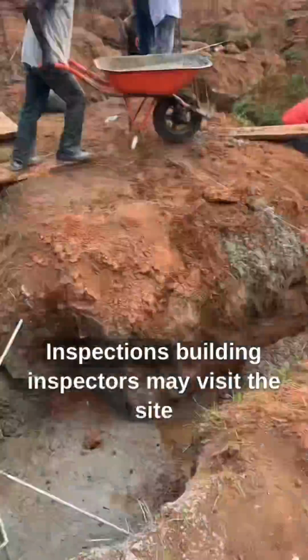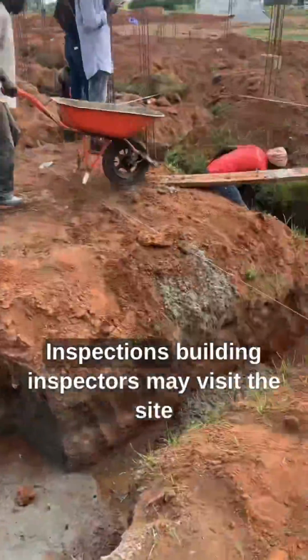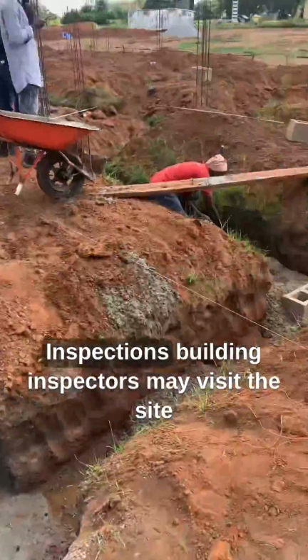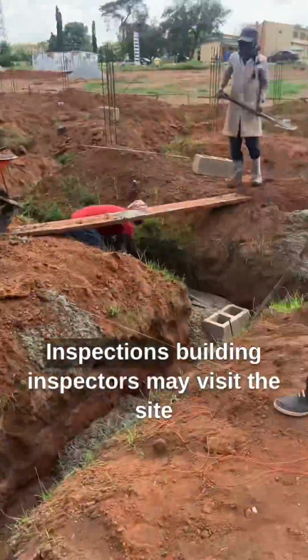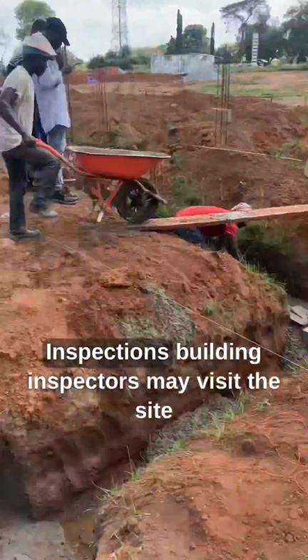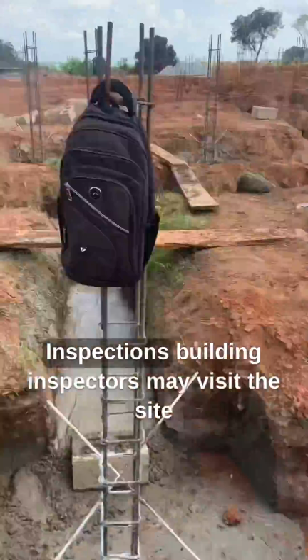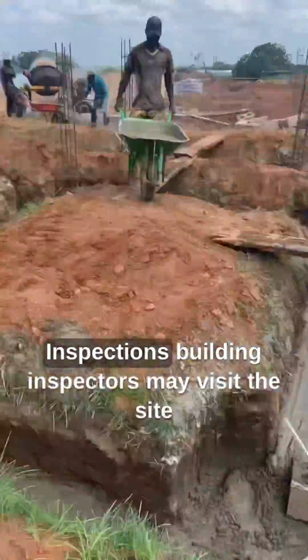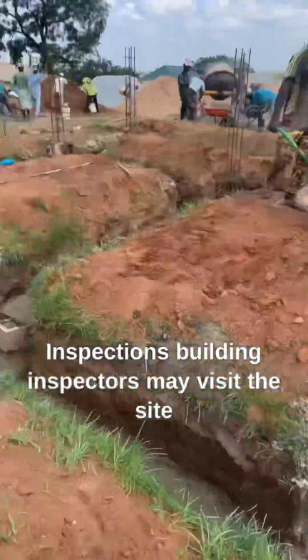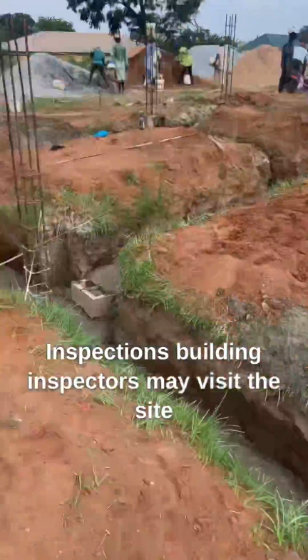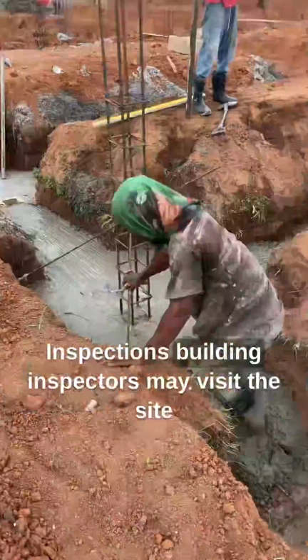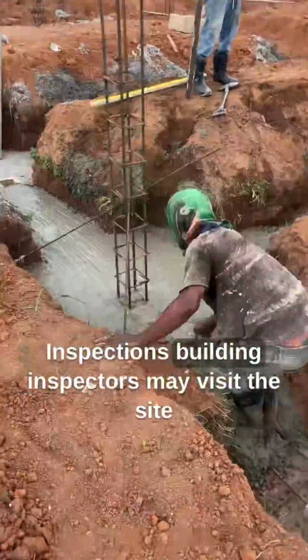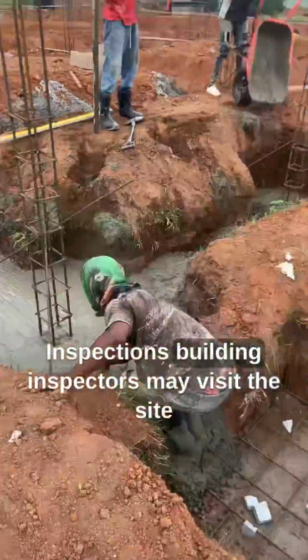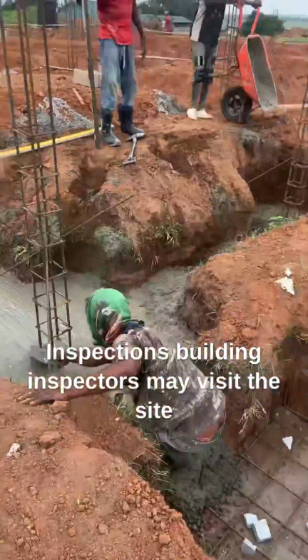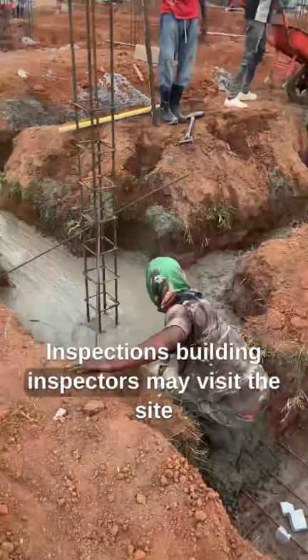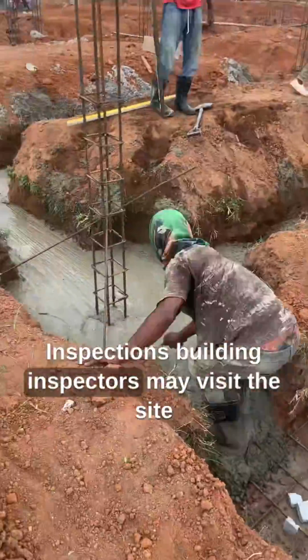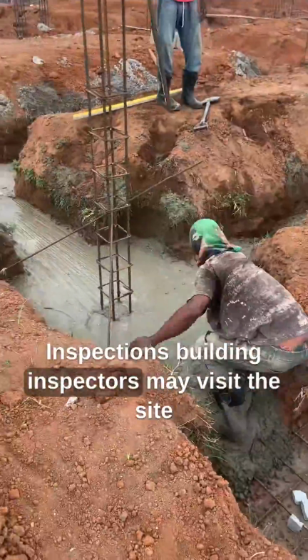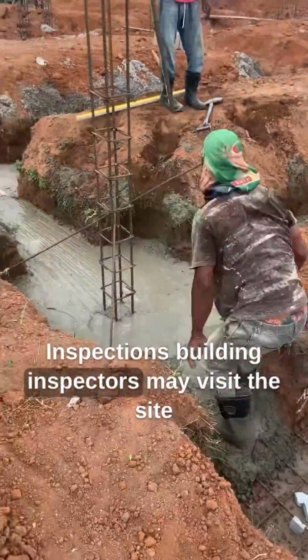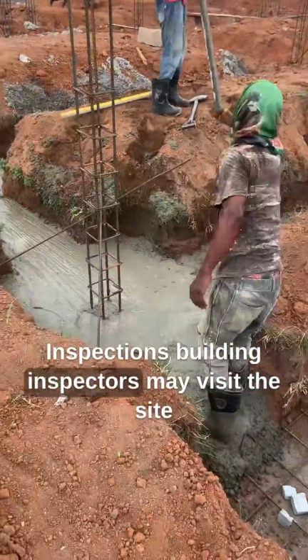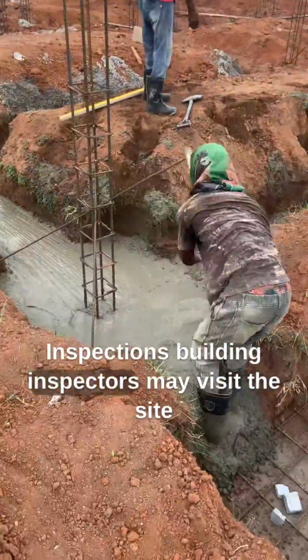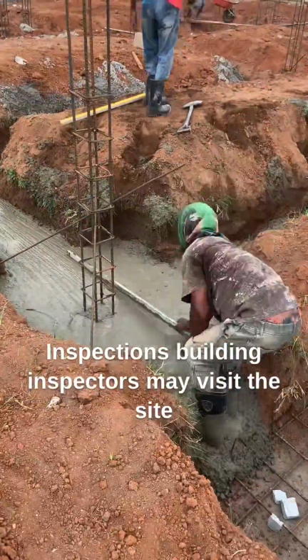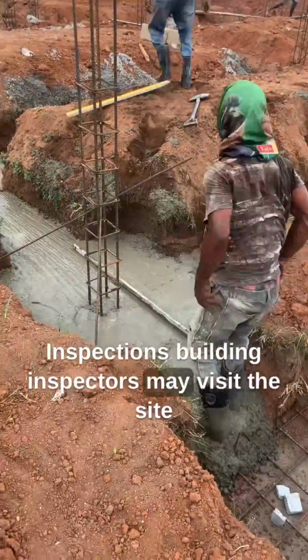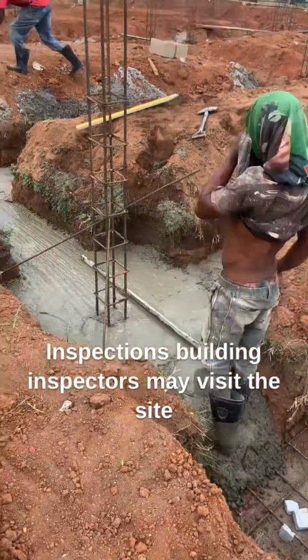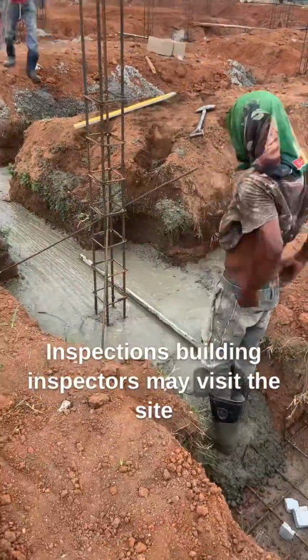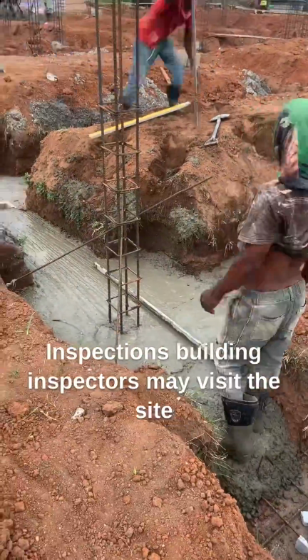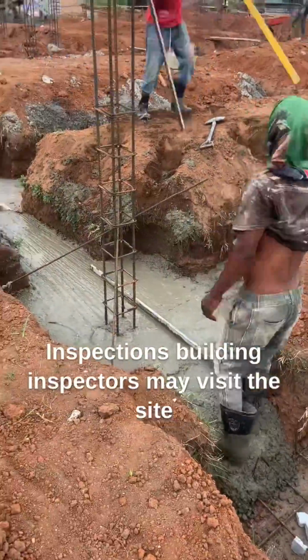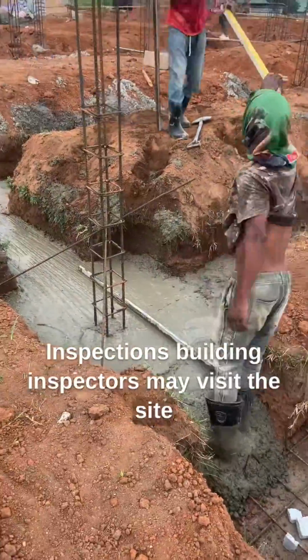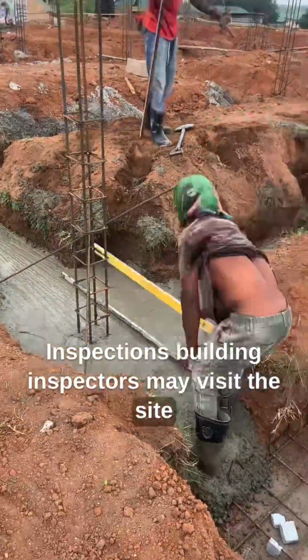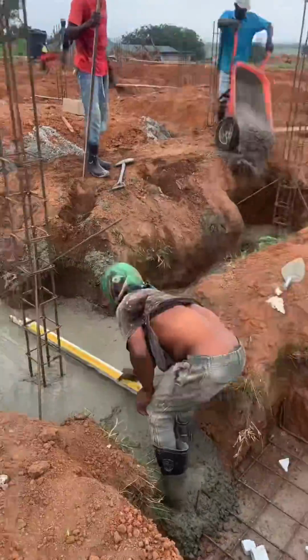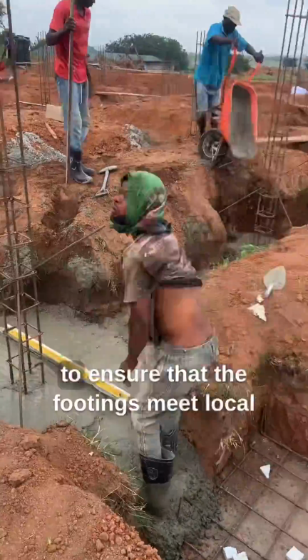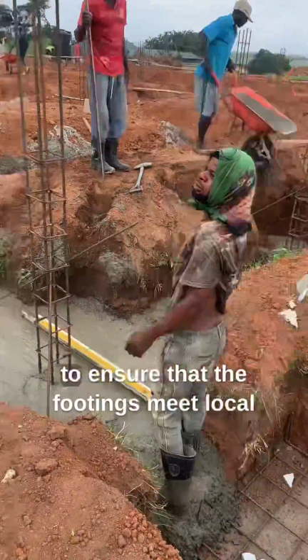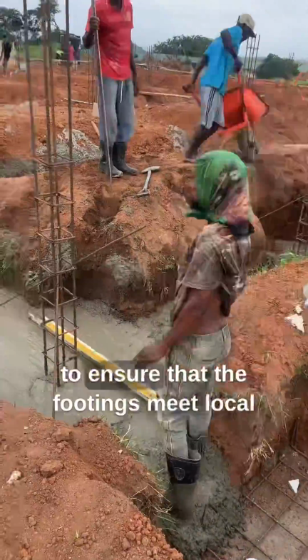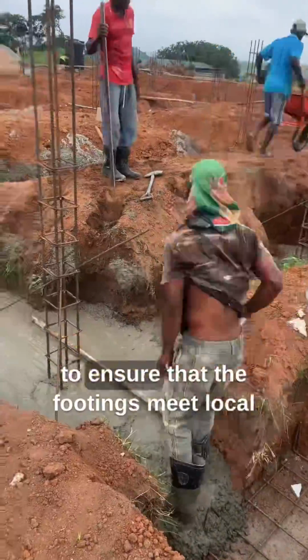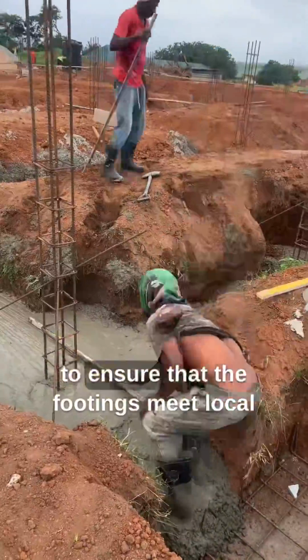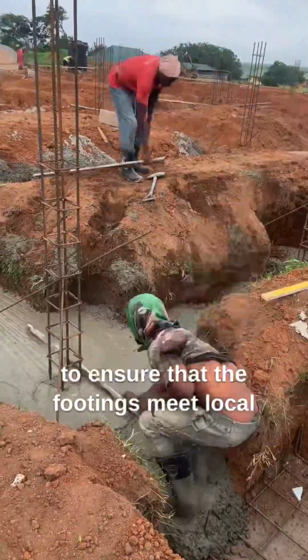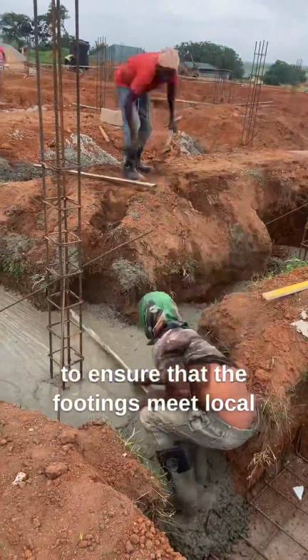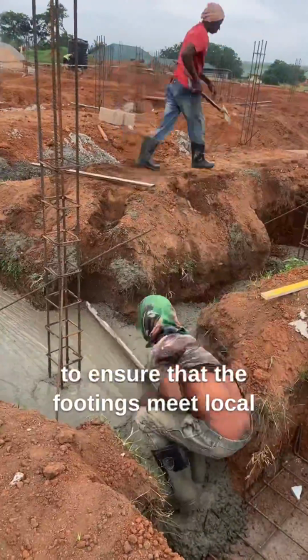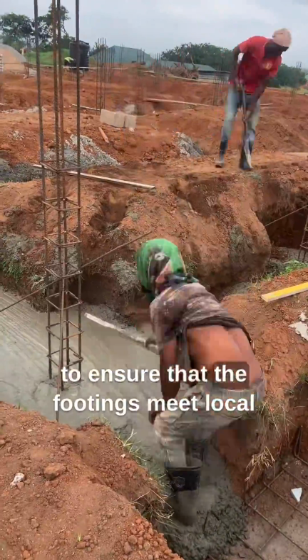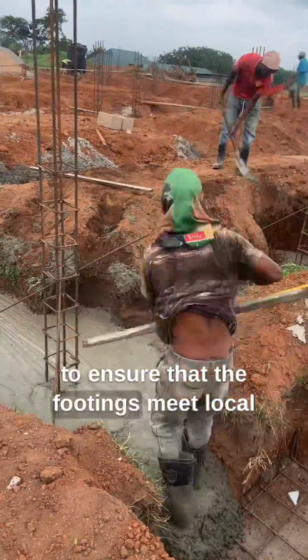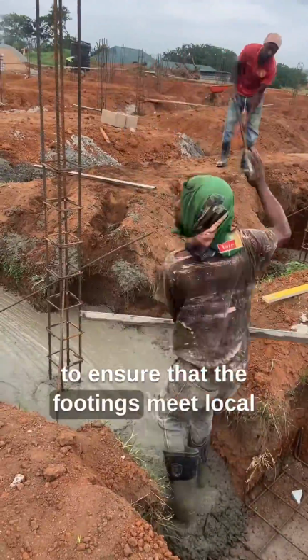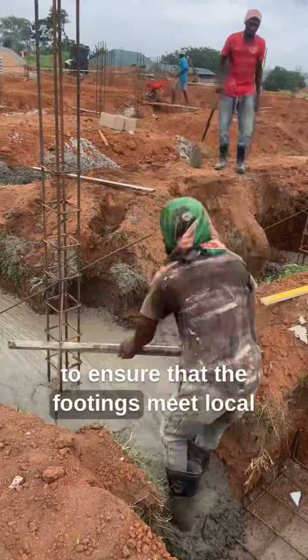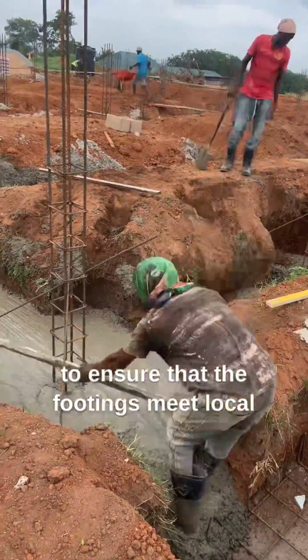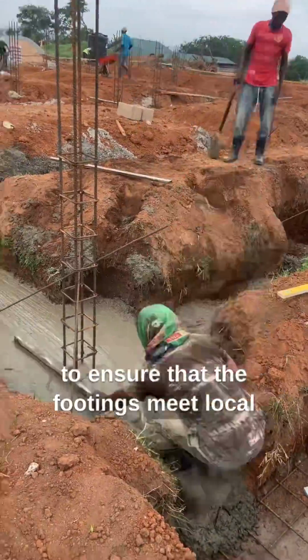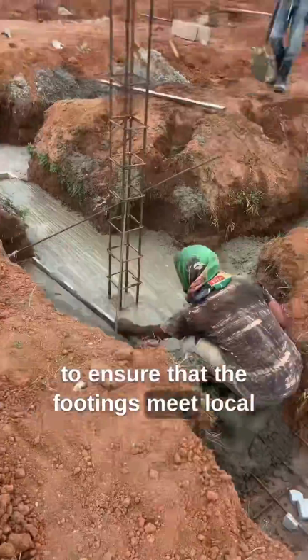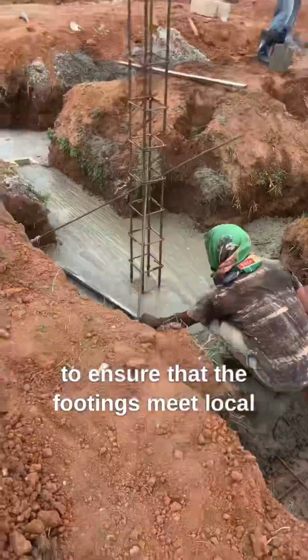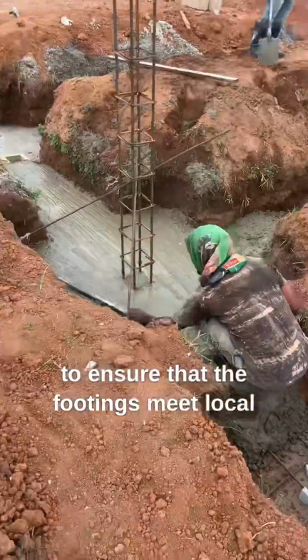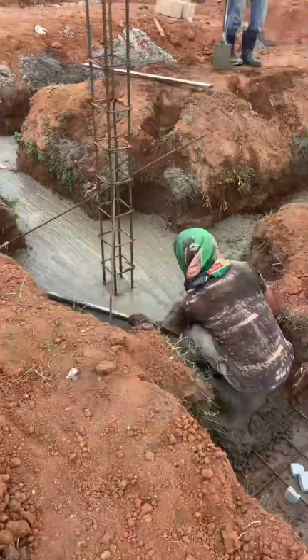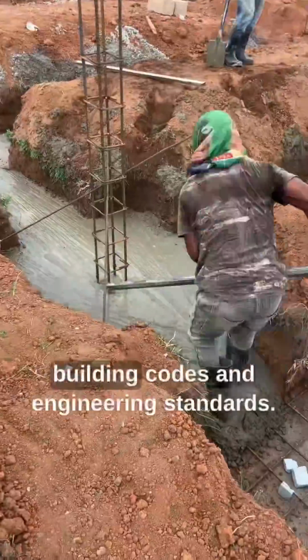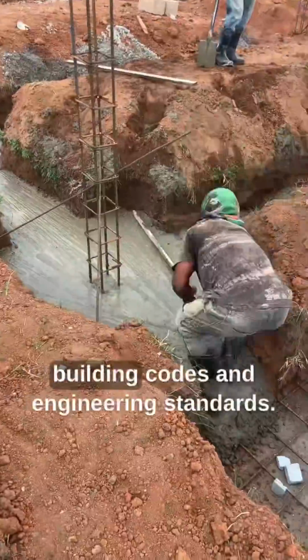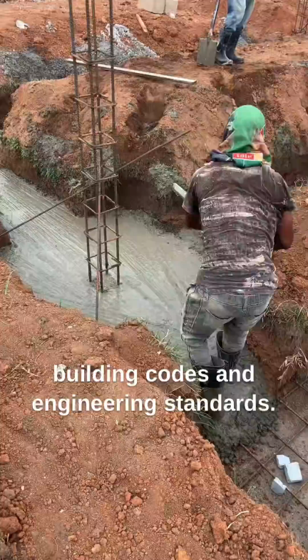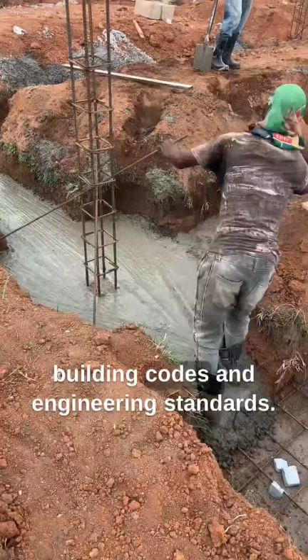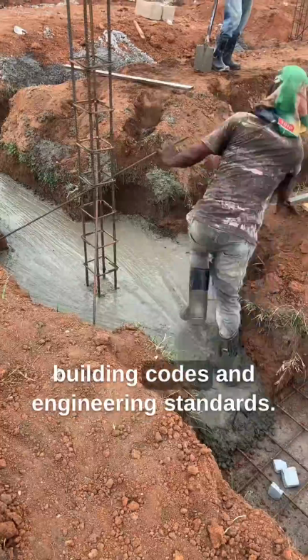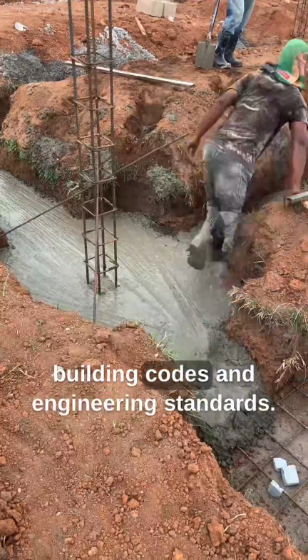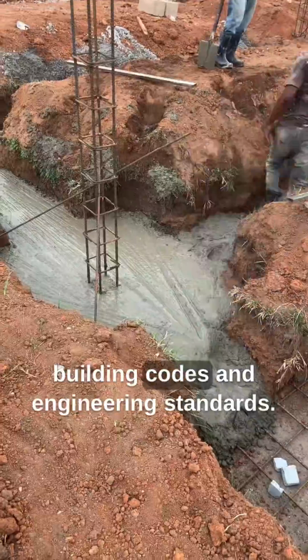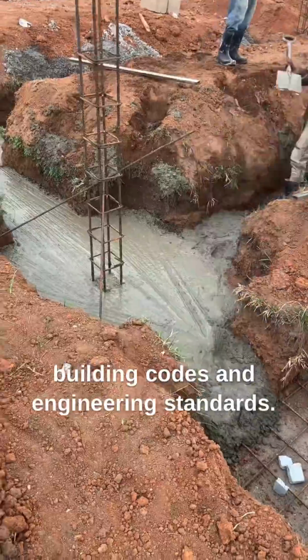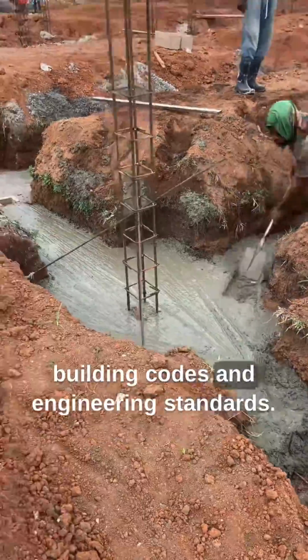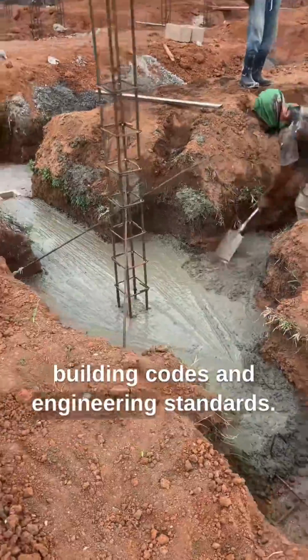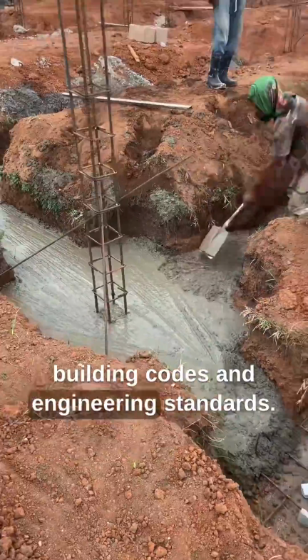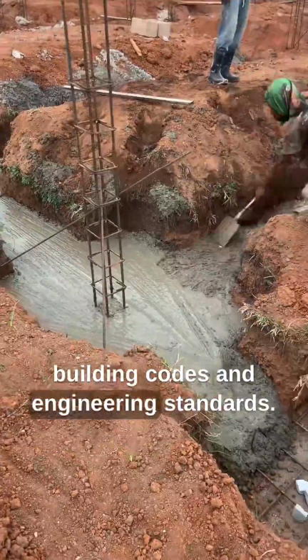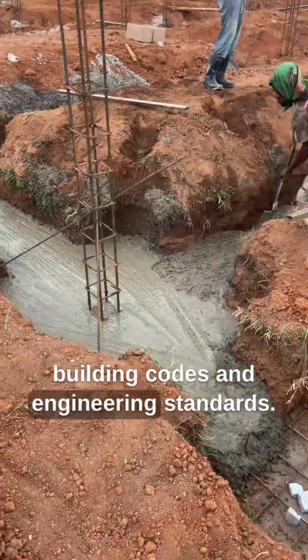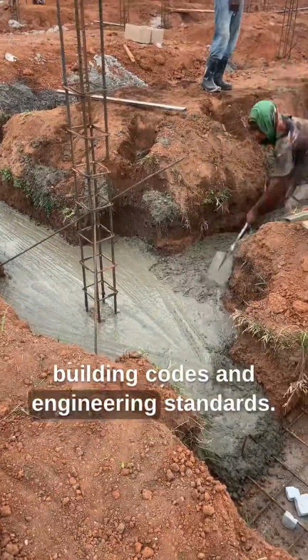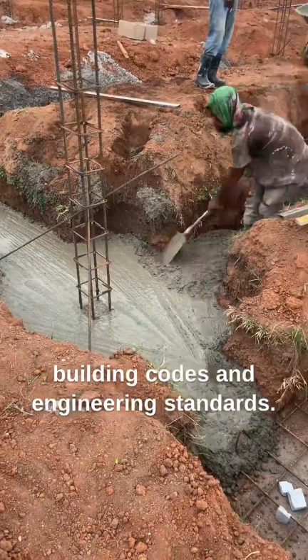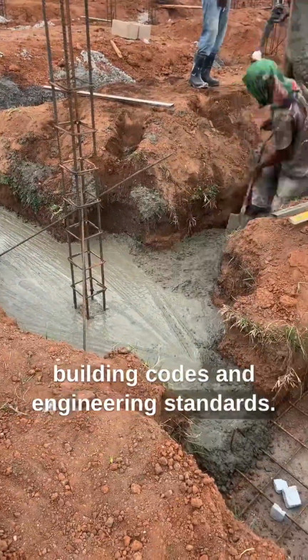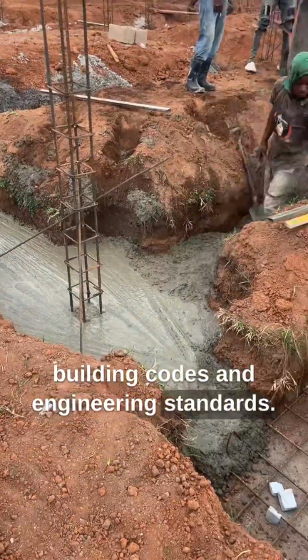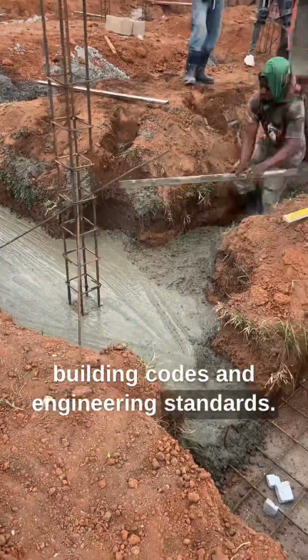Inspections. Building inspectors may visit the site to ensure that the footings meet local building codes and engineering standards.